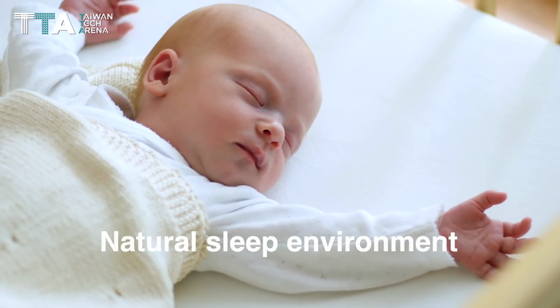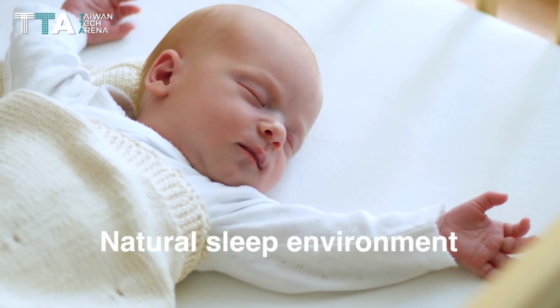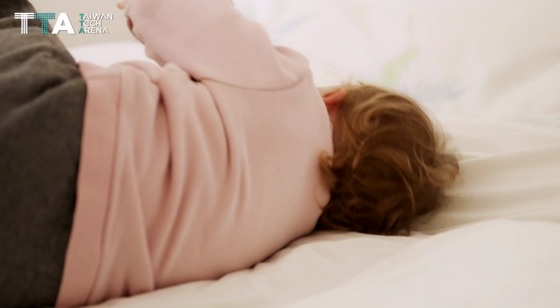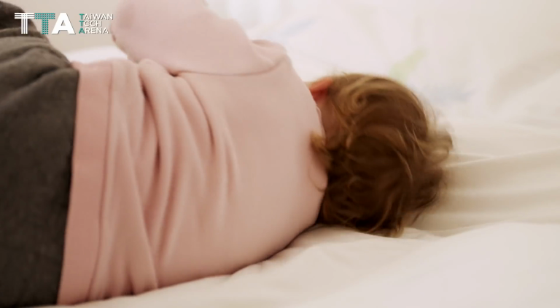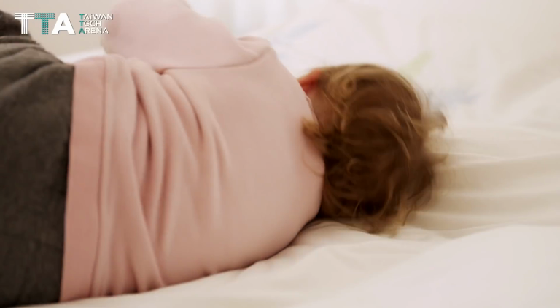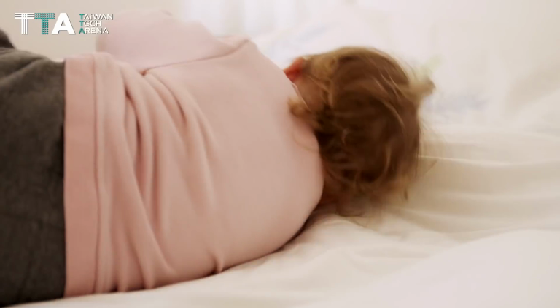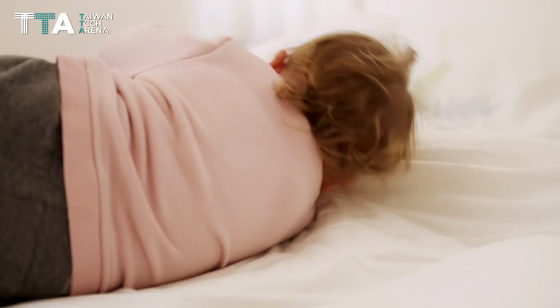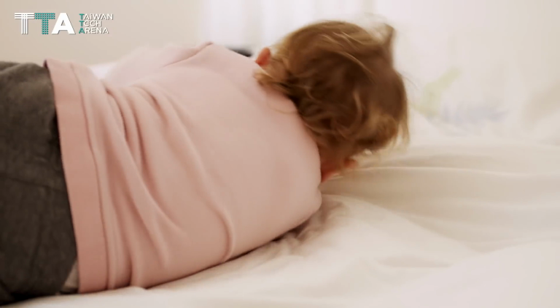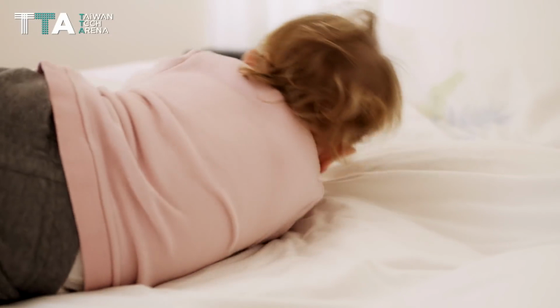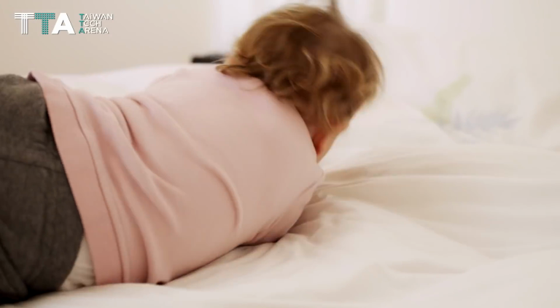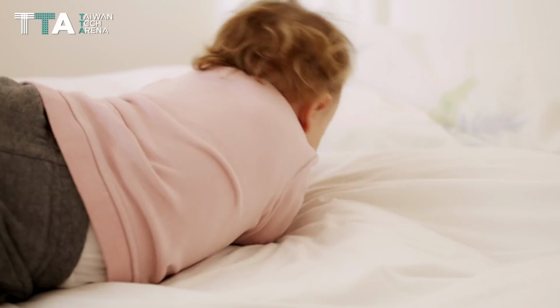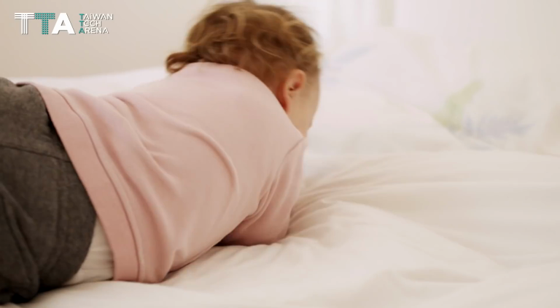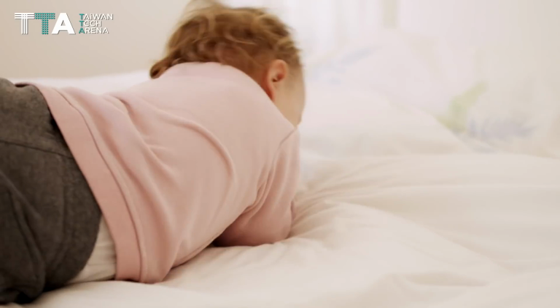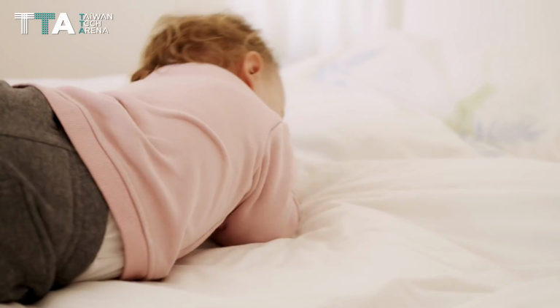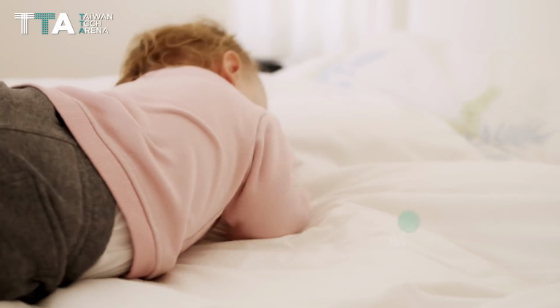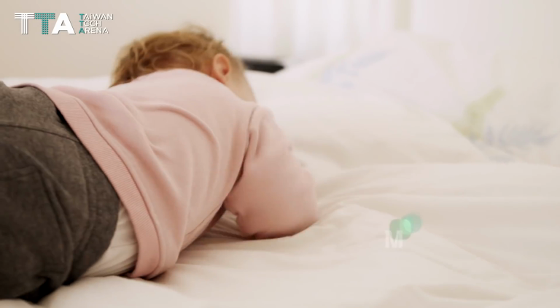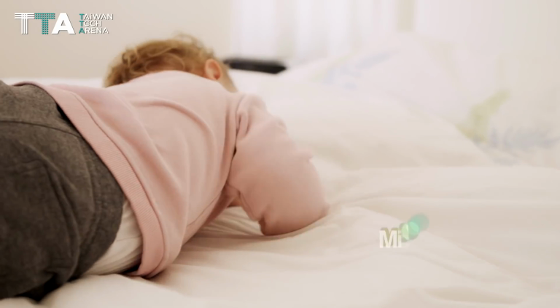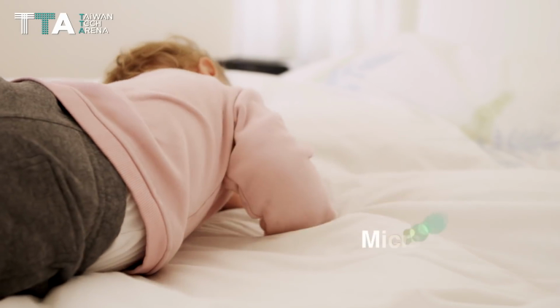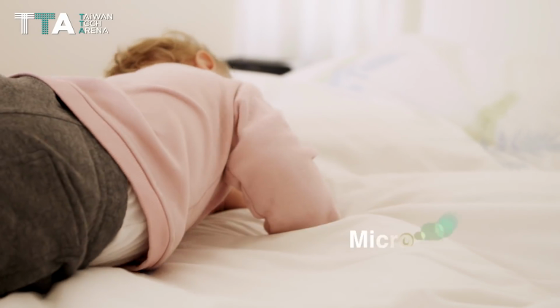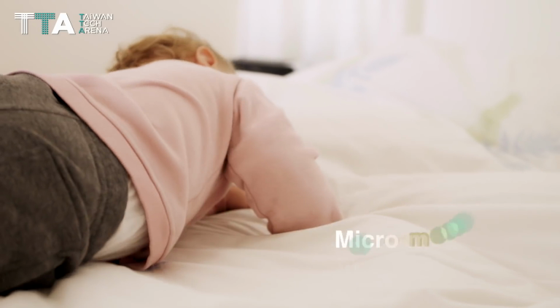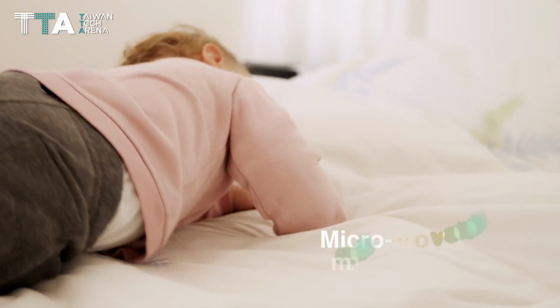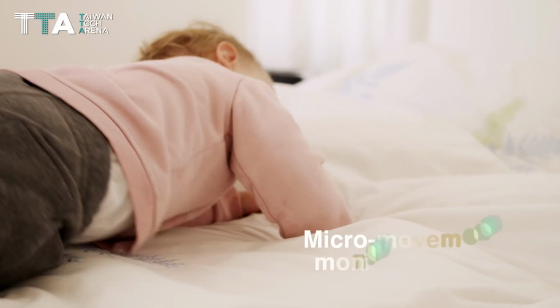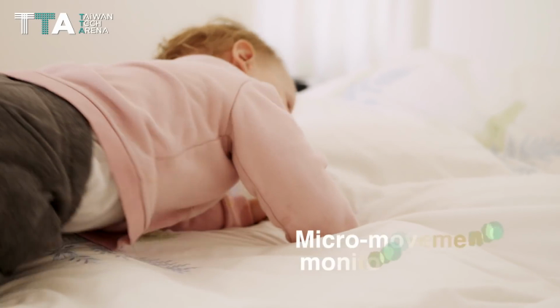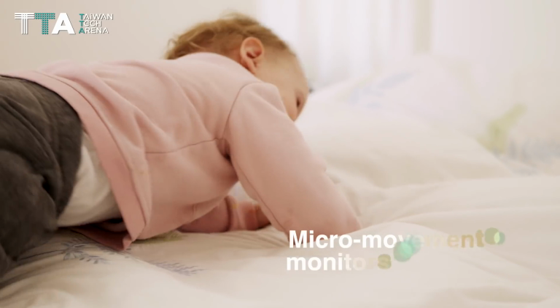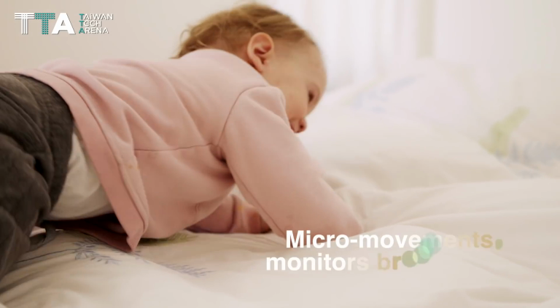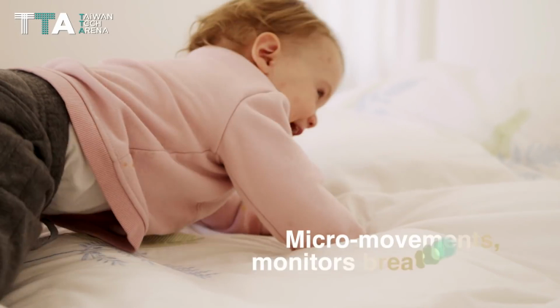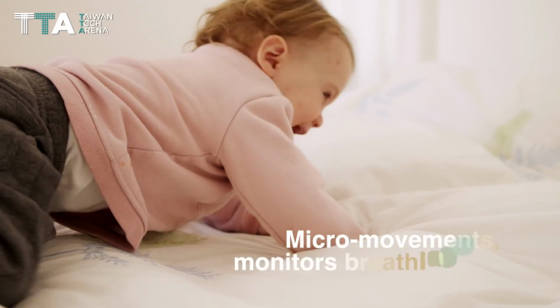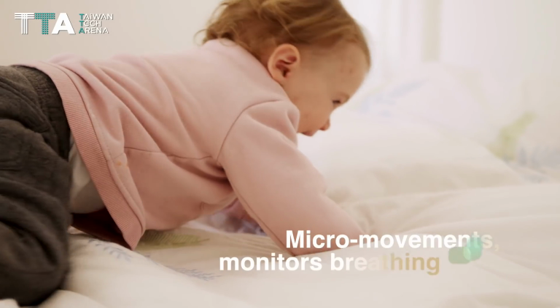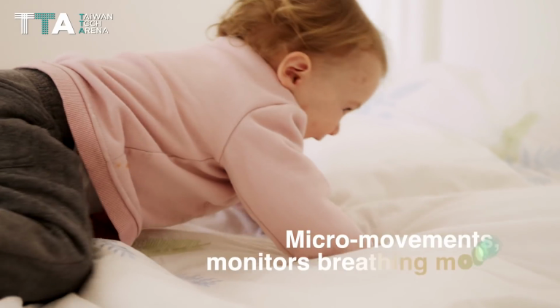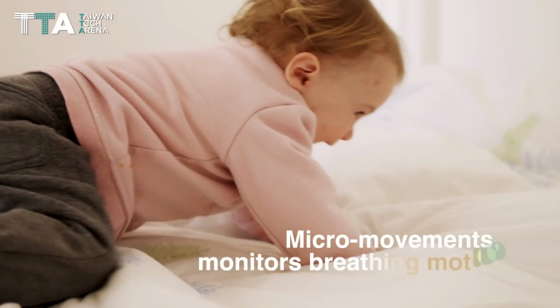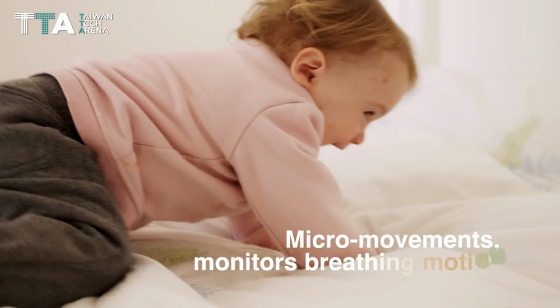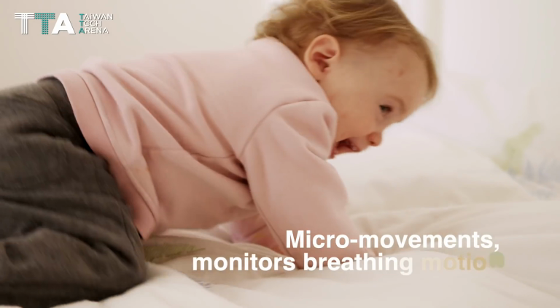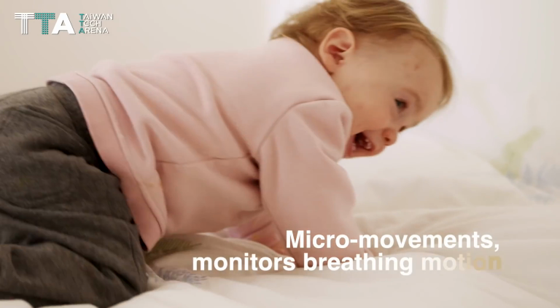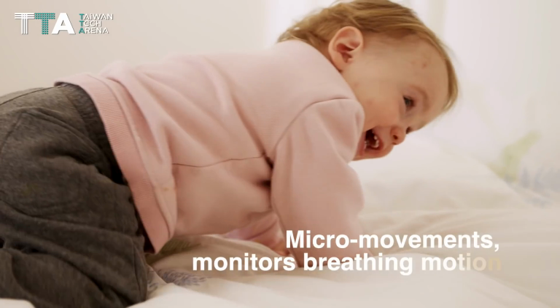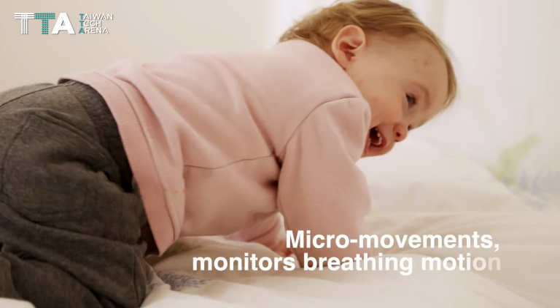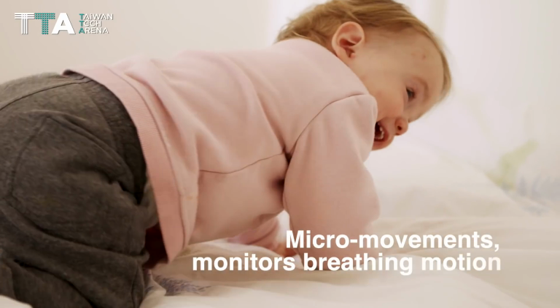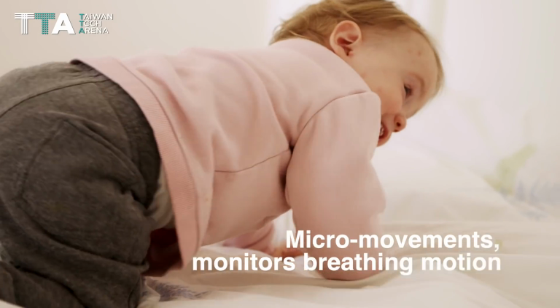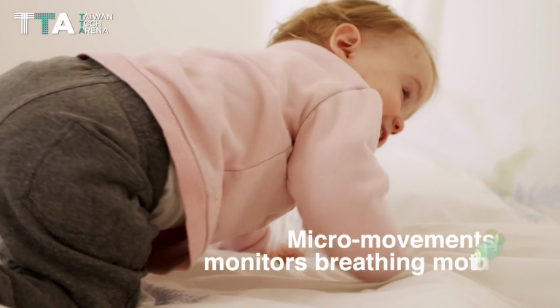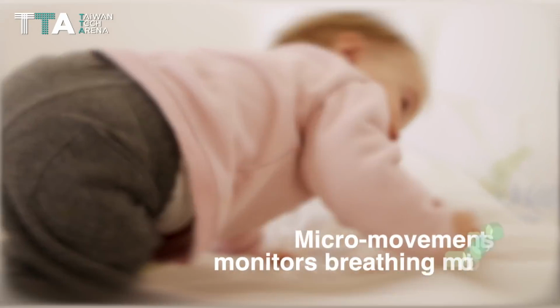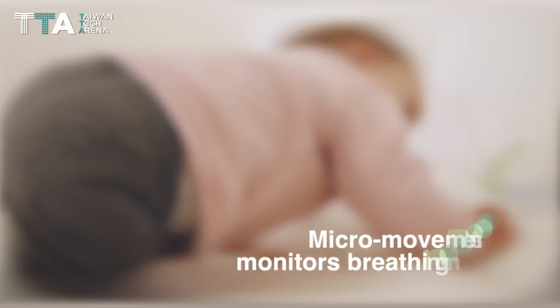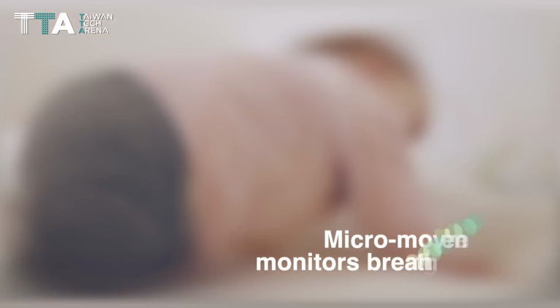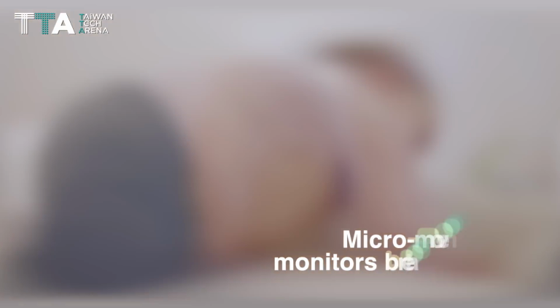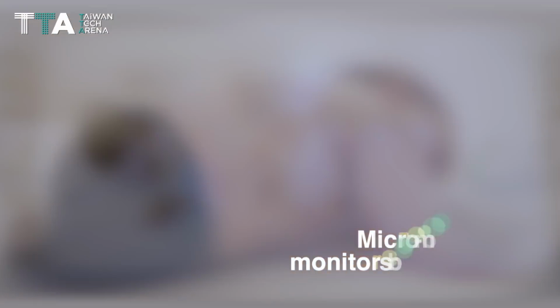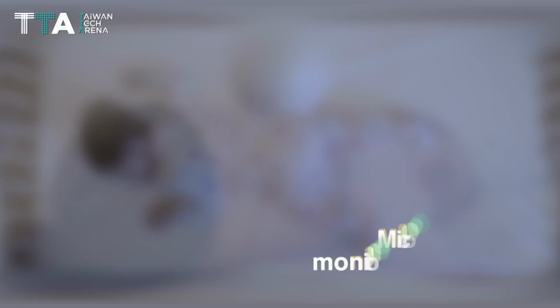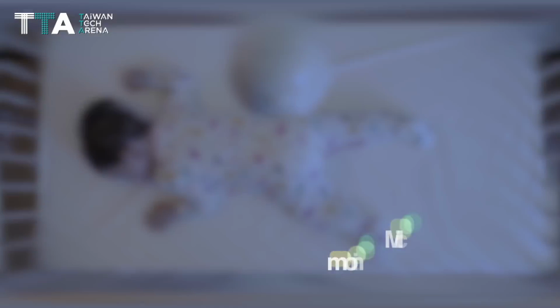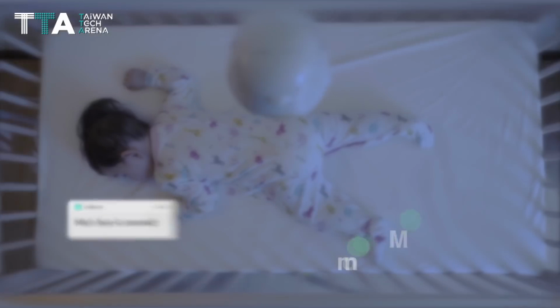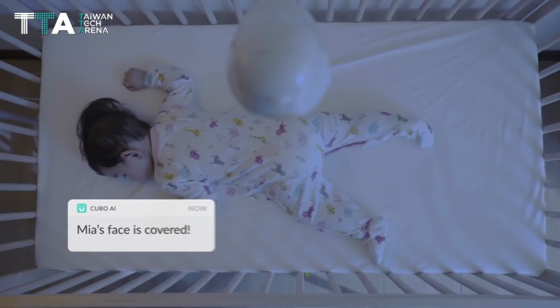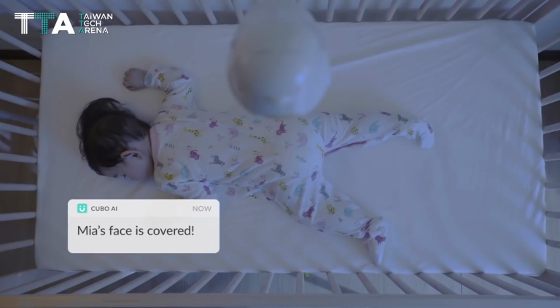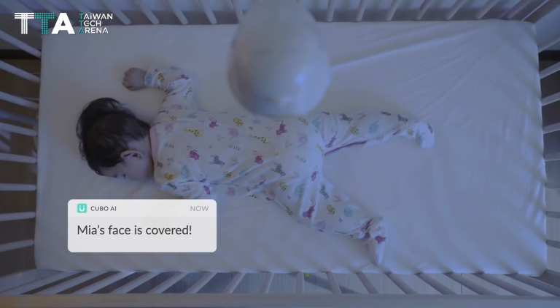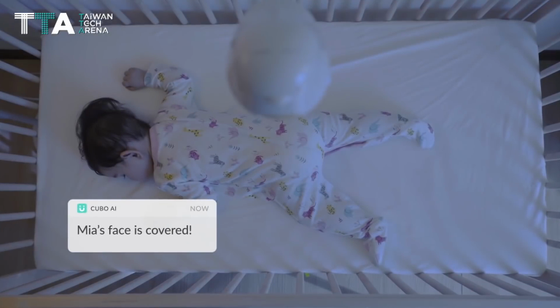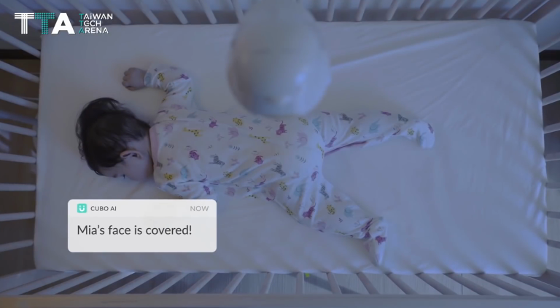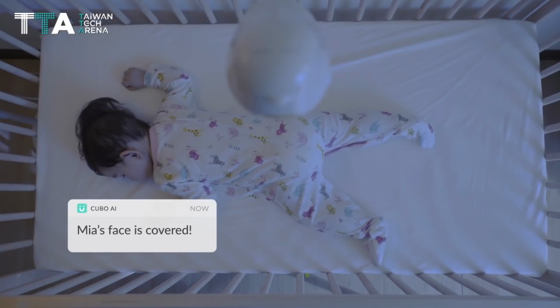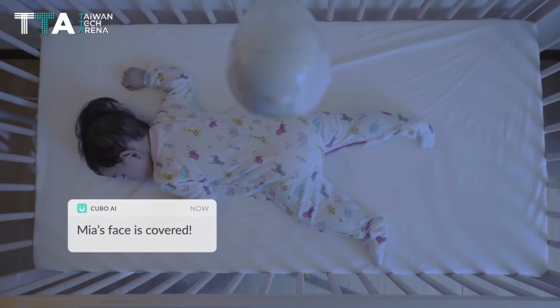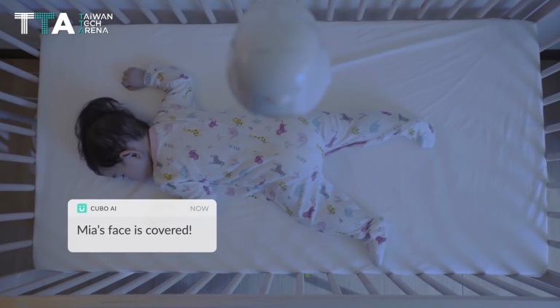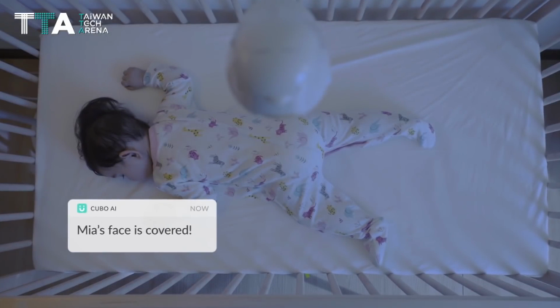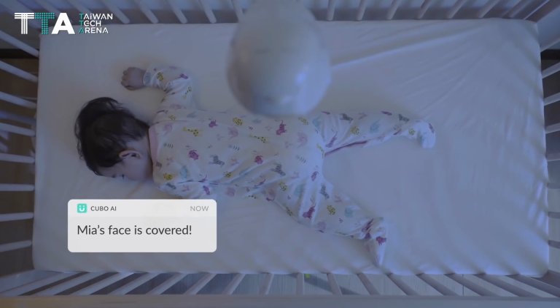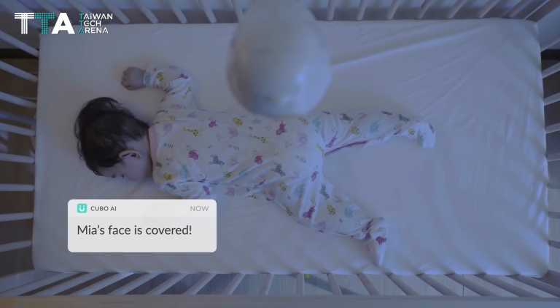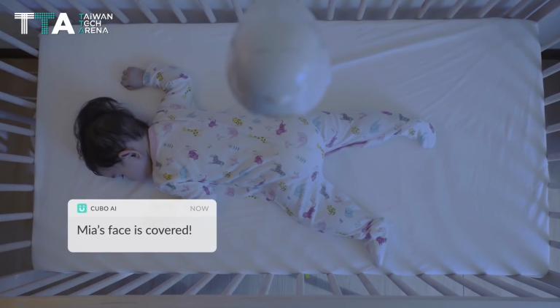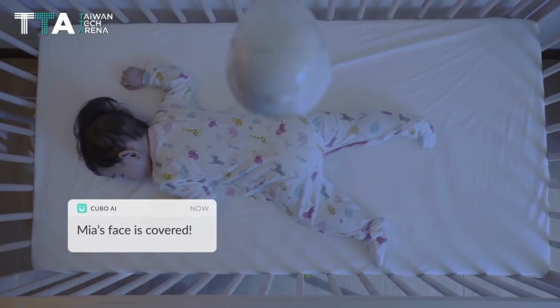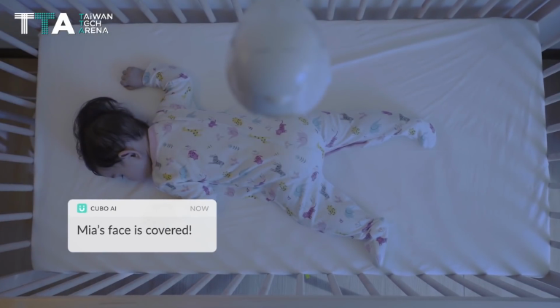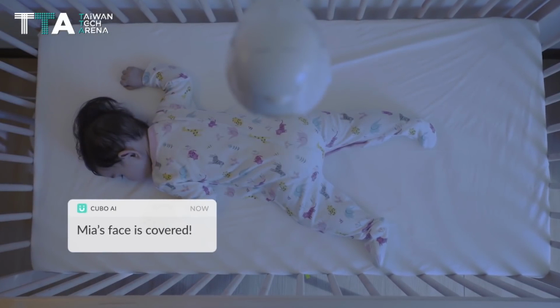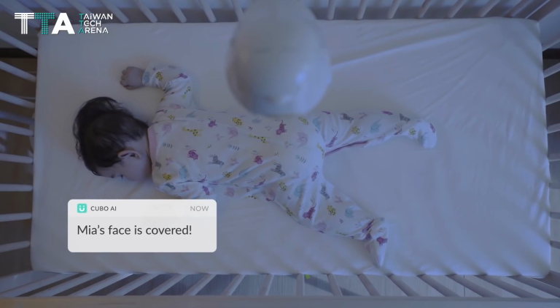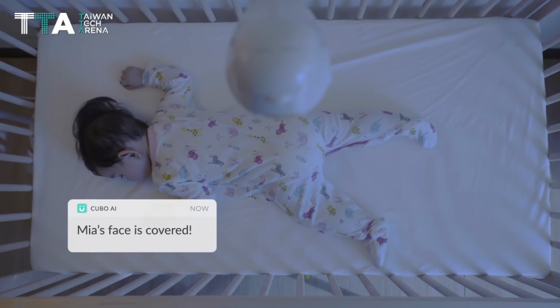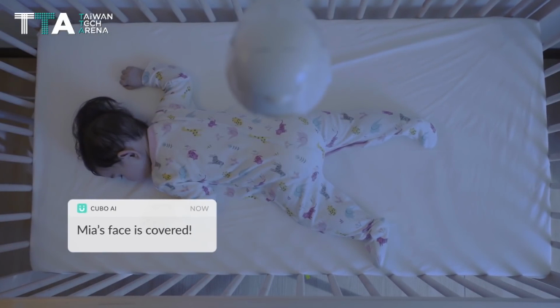It tracks the baby's micro-movements, monitors breathing motion, and sends alerts to parents when their baby needs help.